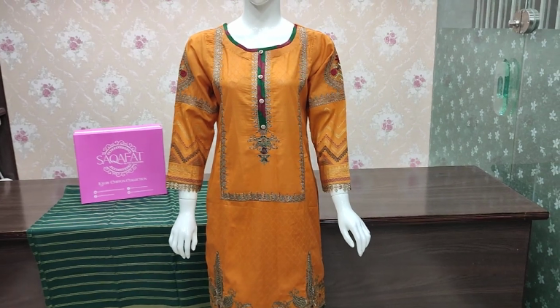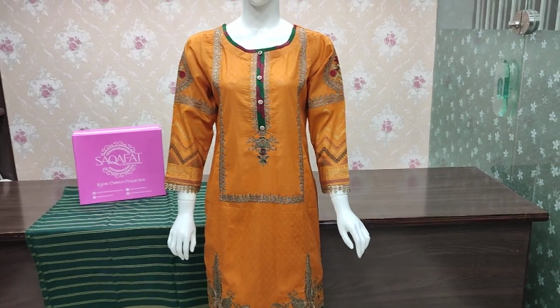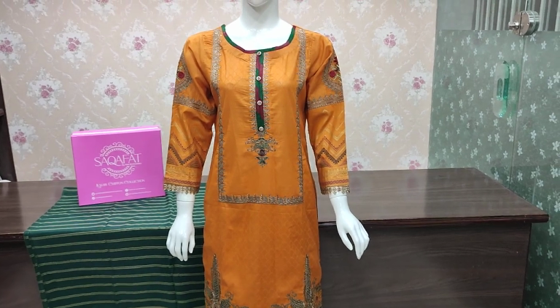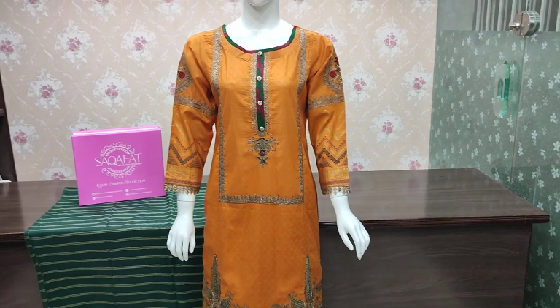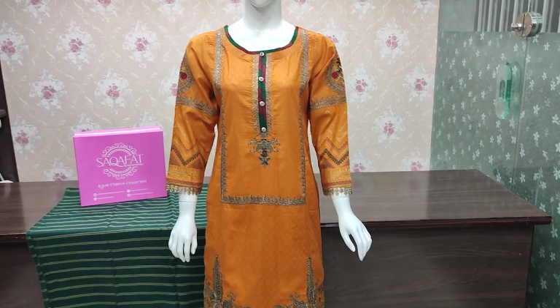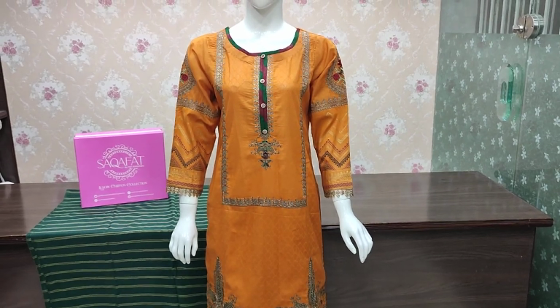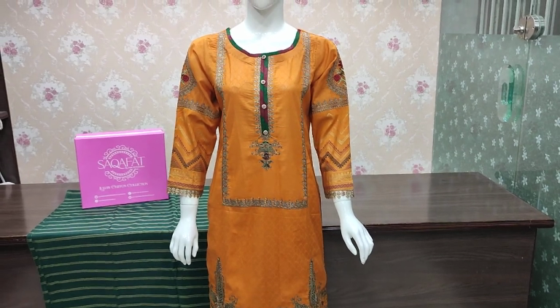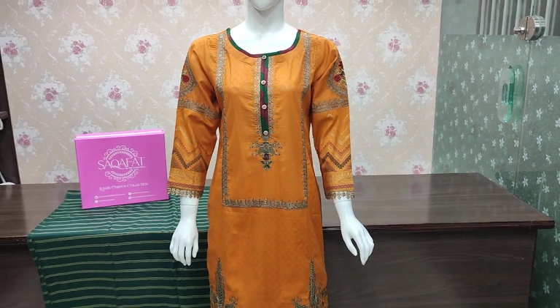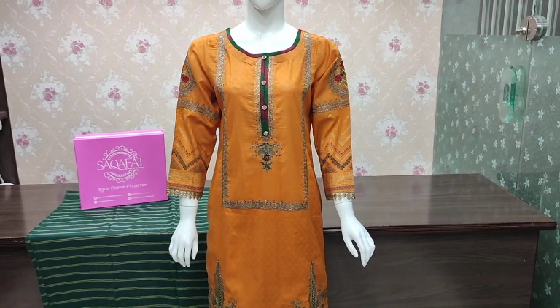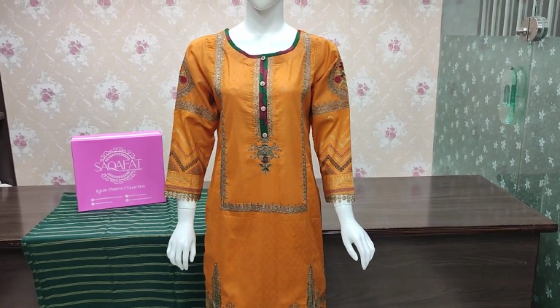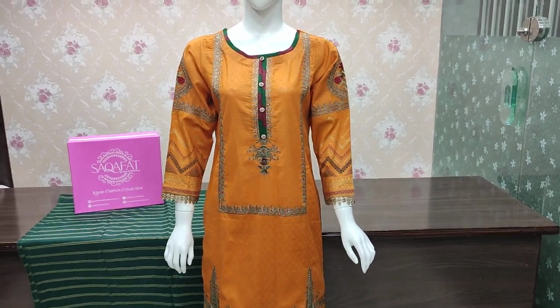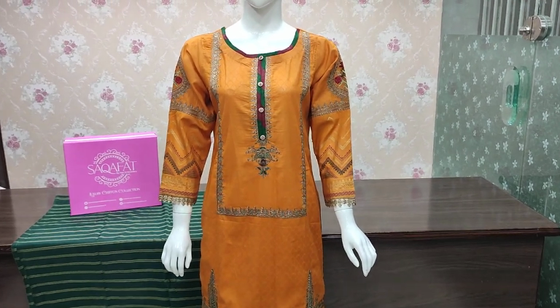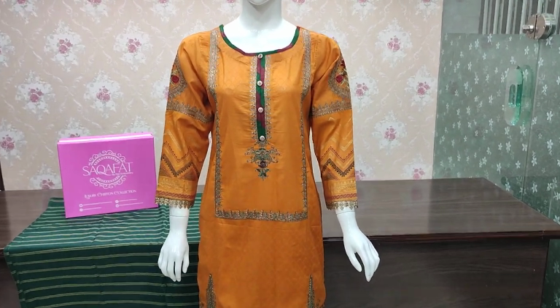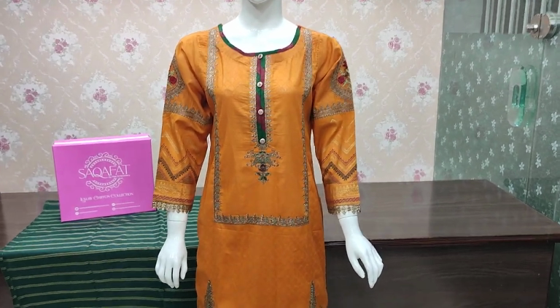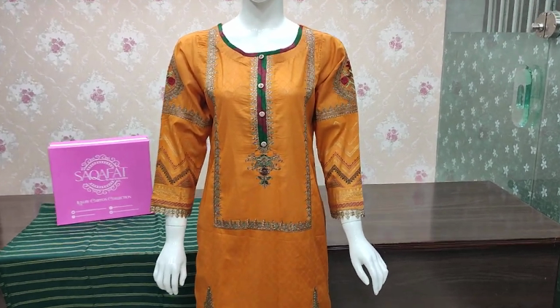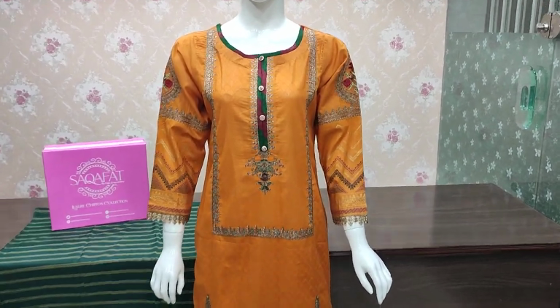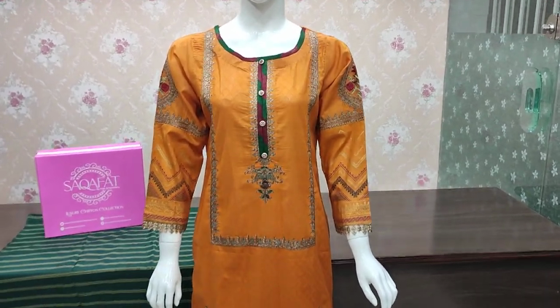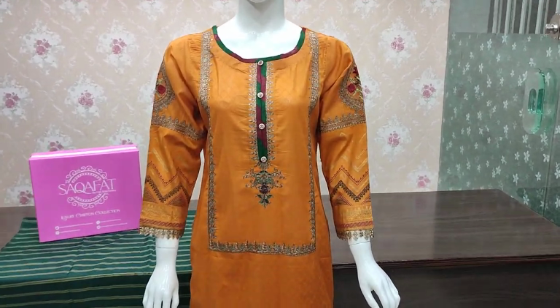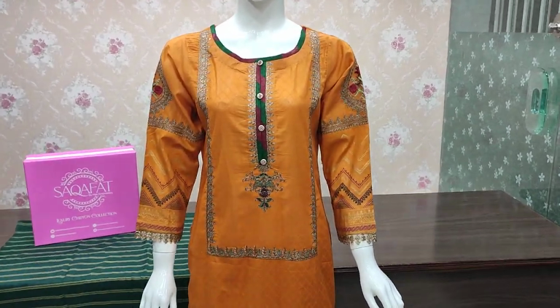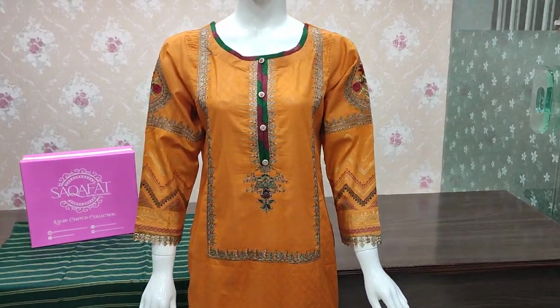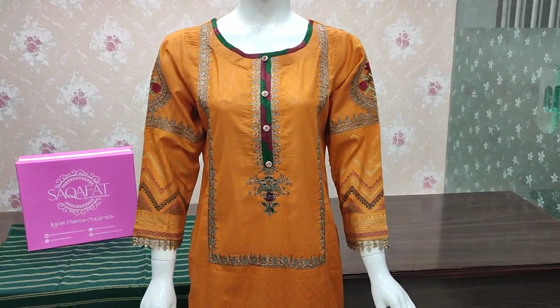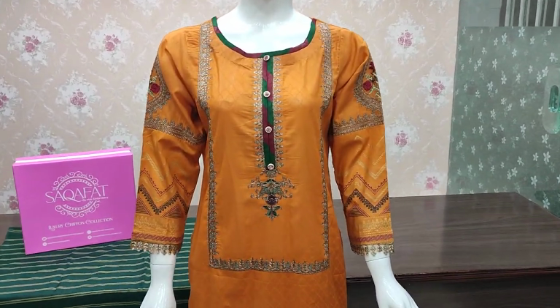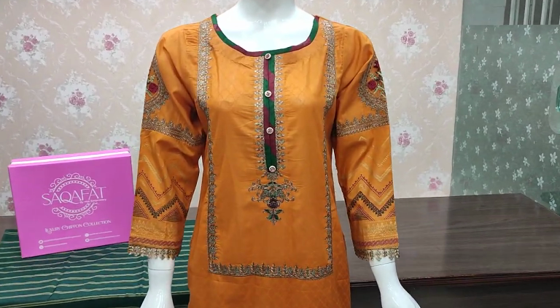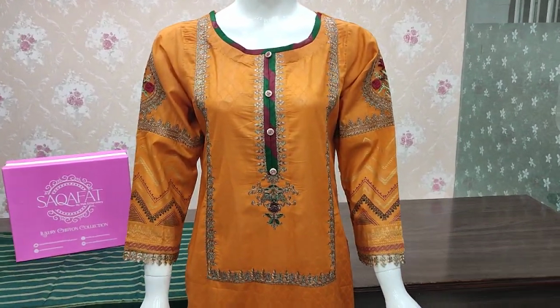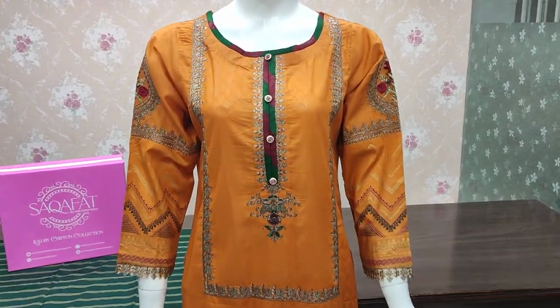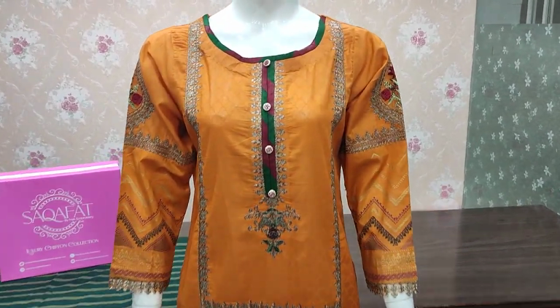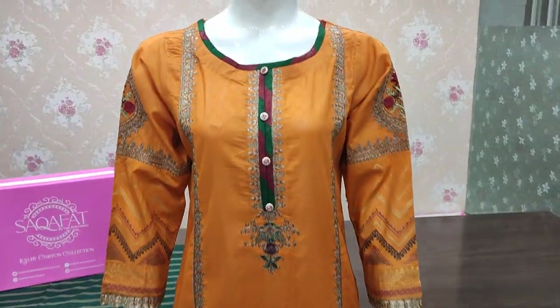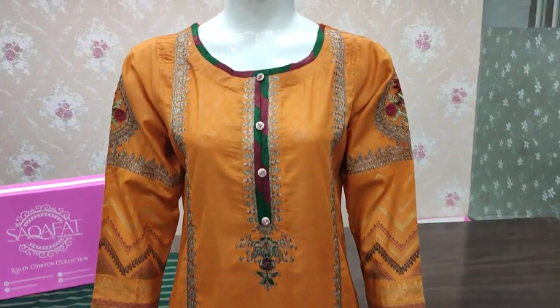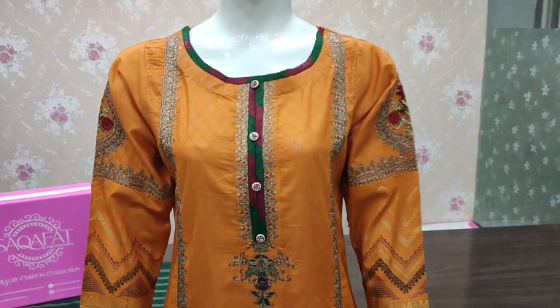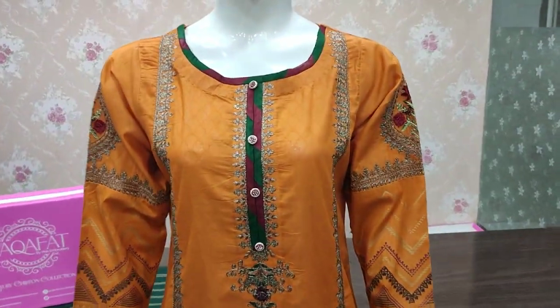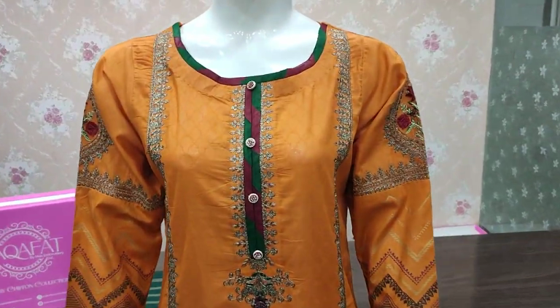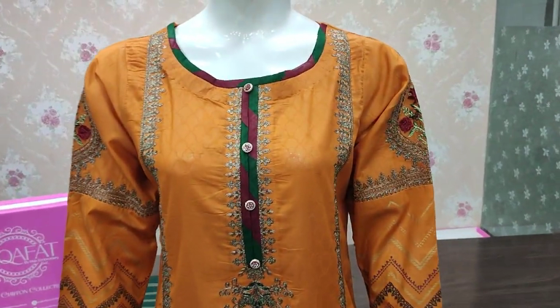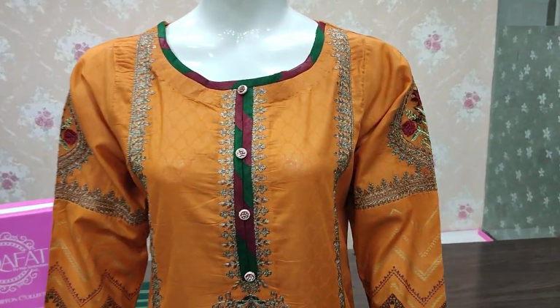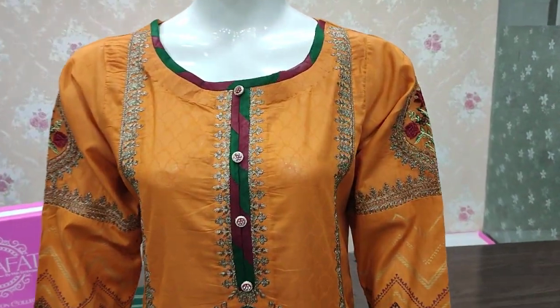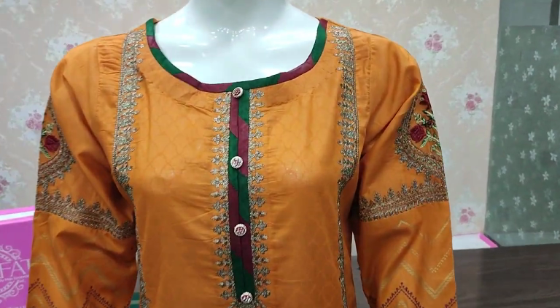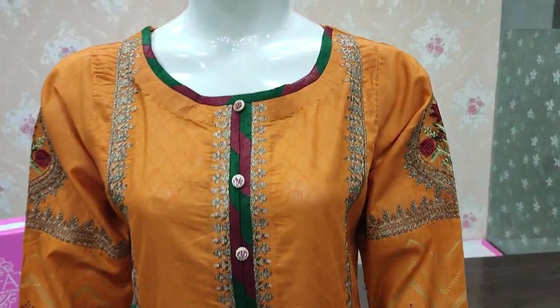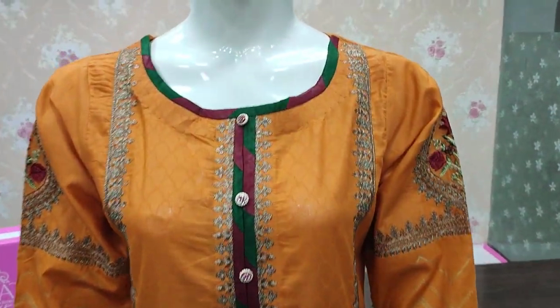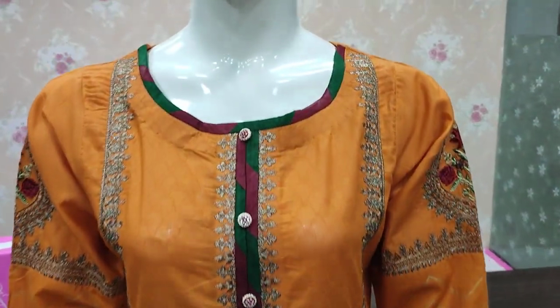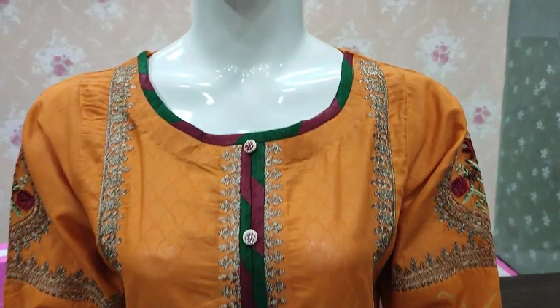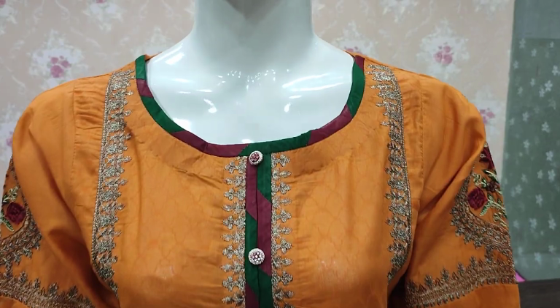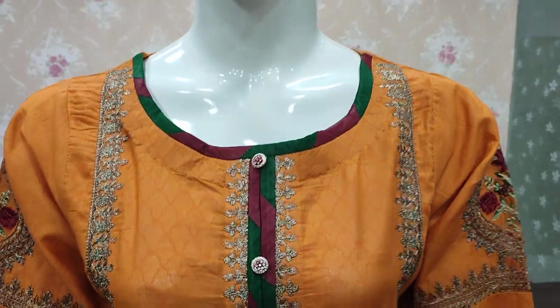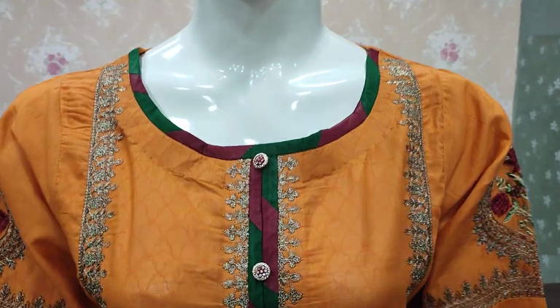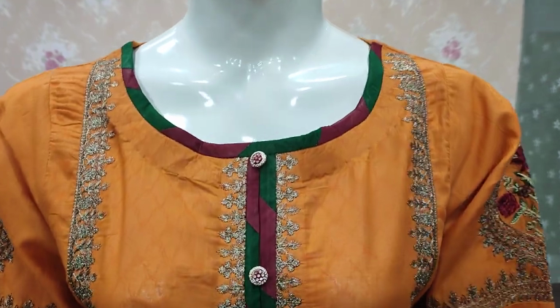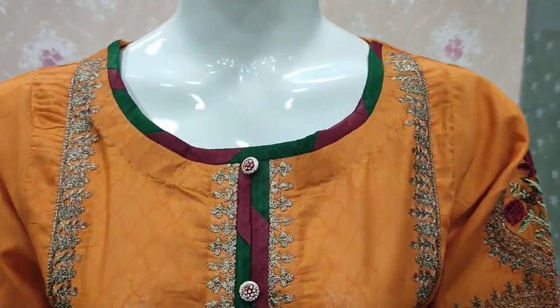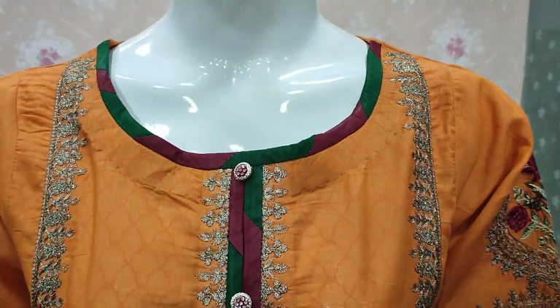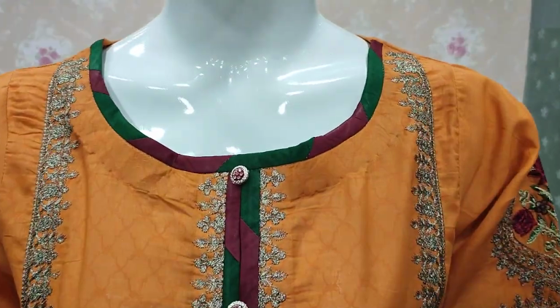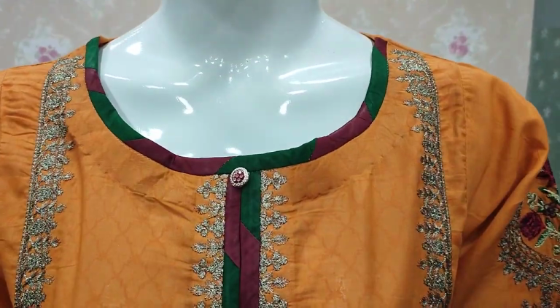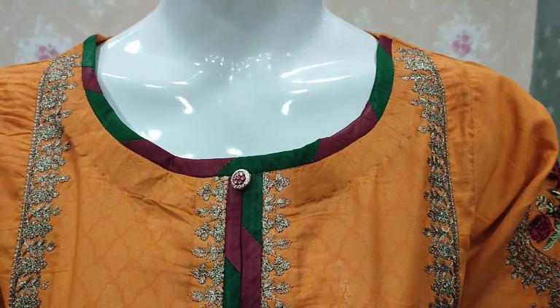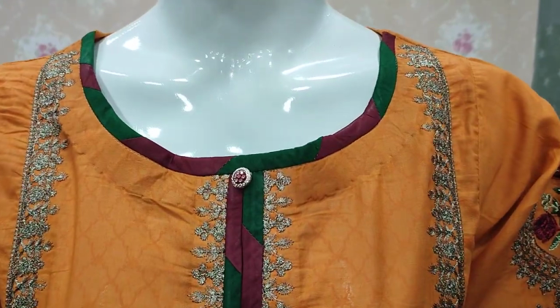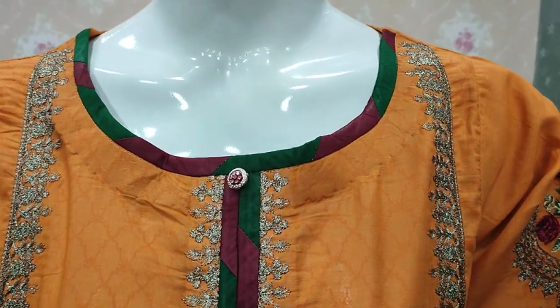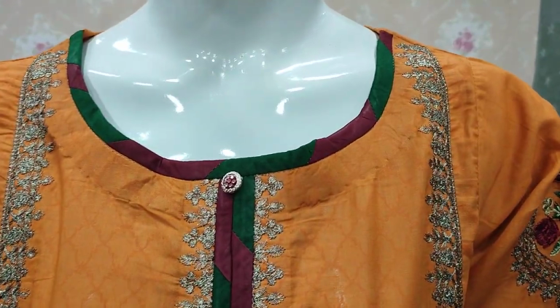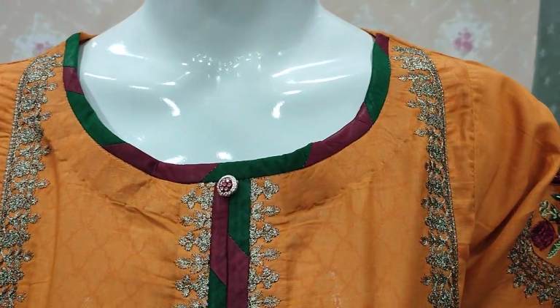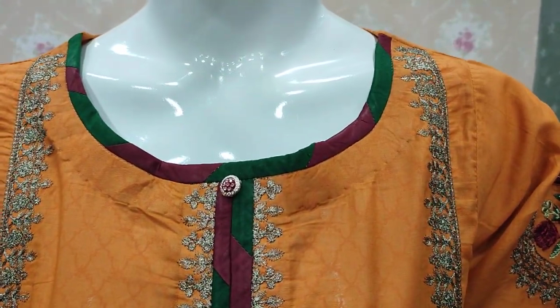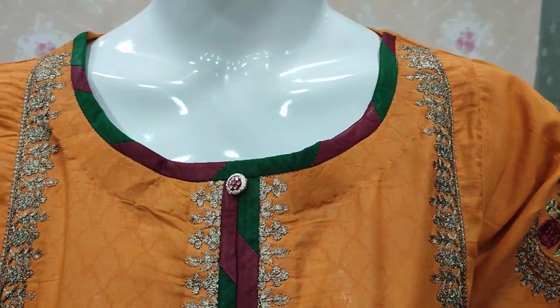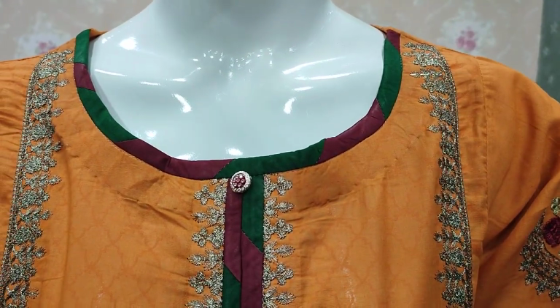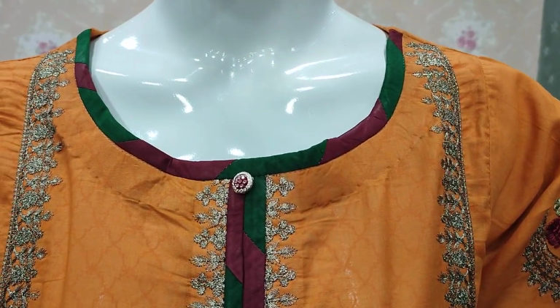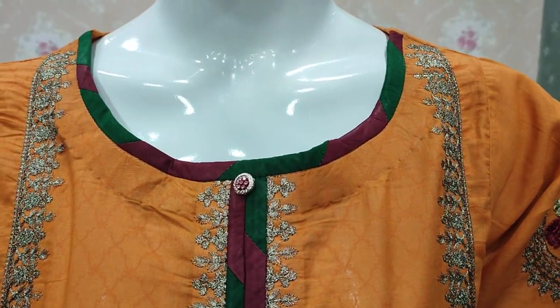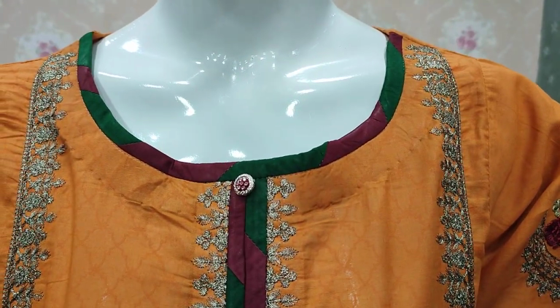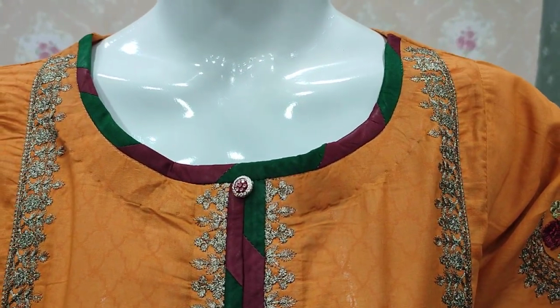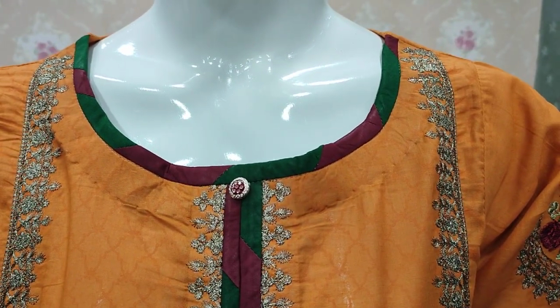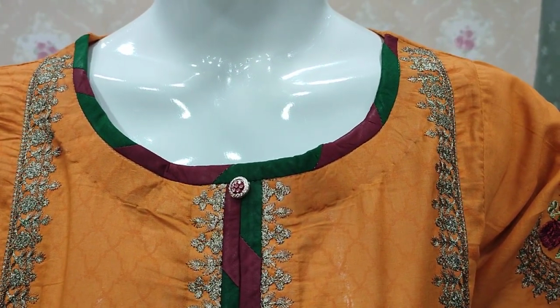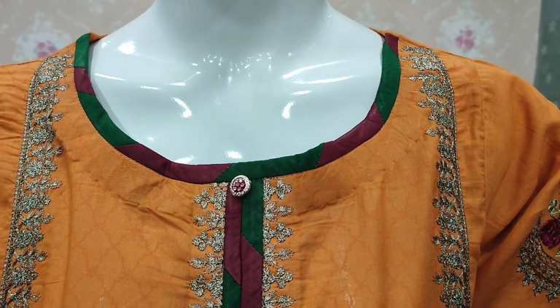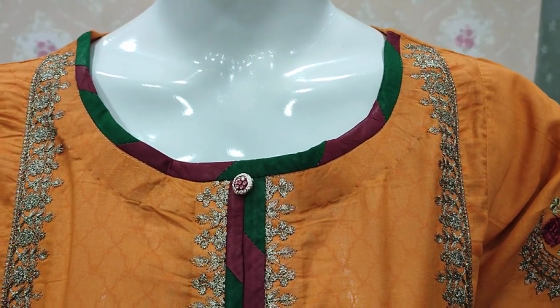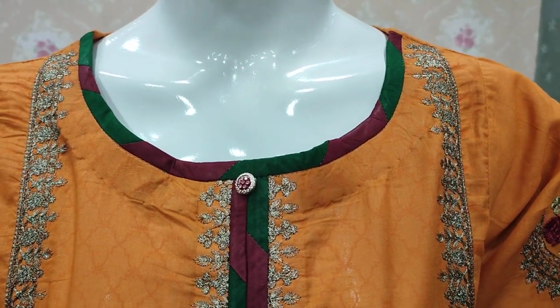Assalamu alaikum everyone, Abdul Qadir here. Sakafinth collection par naya design launch hua hai.